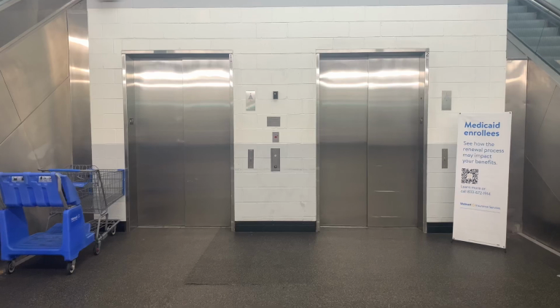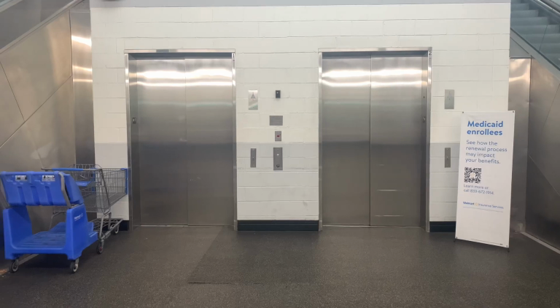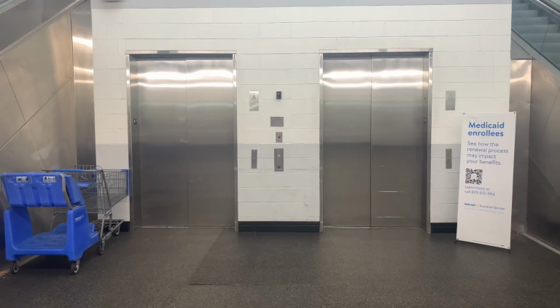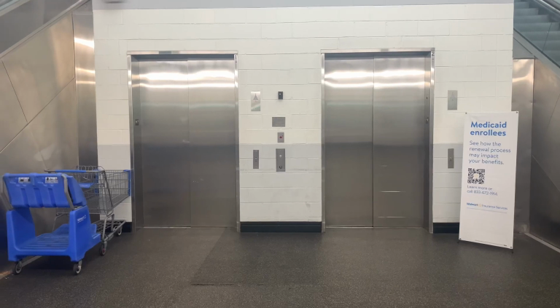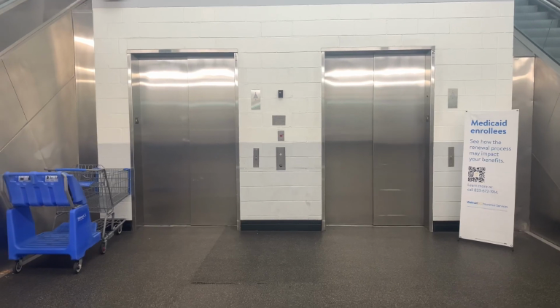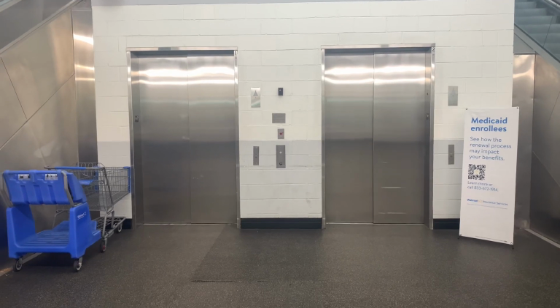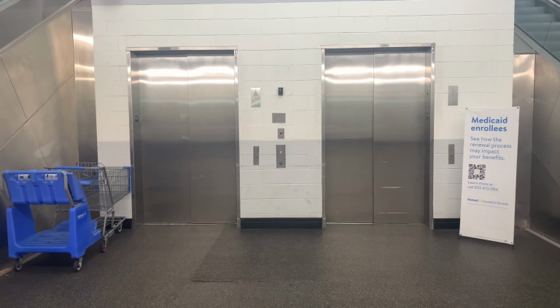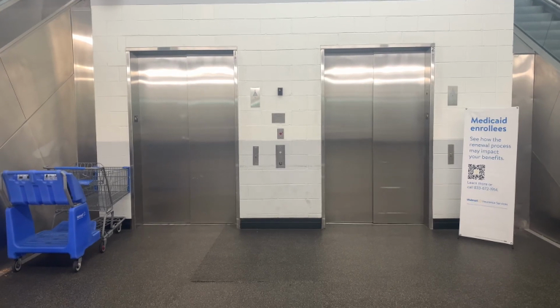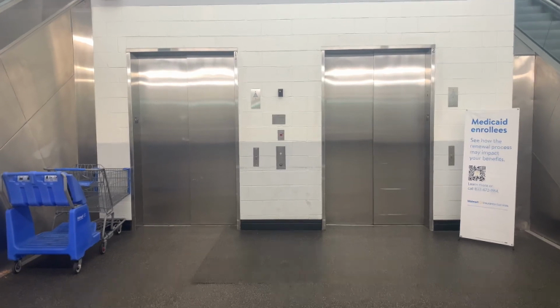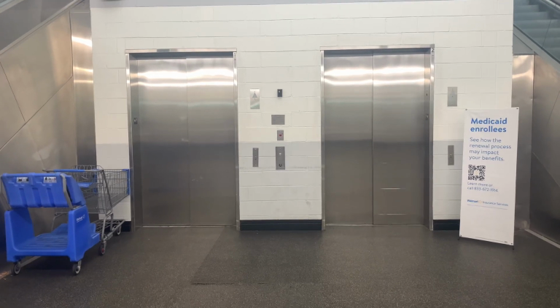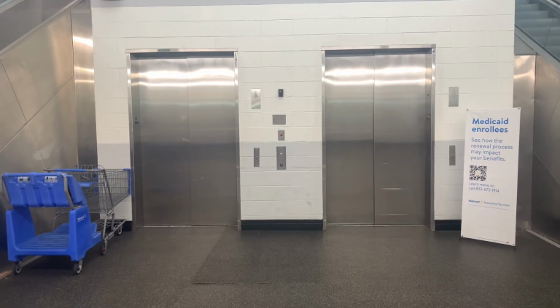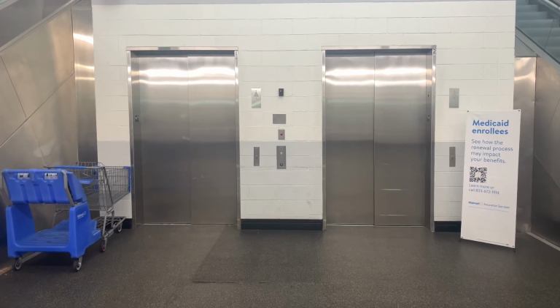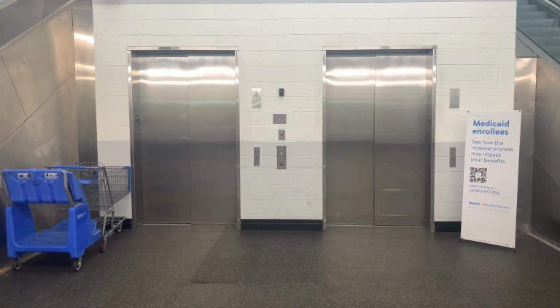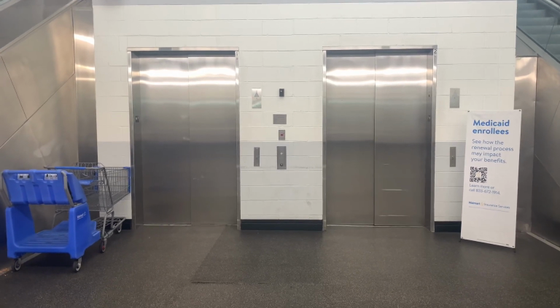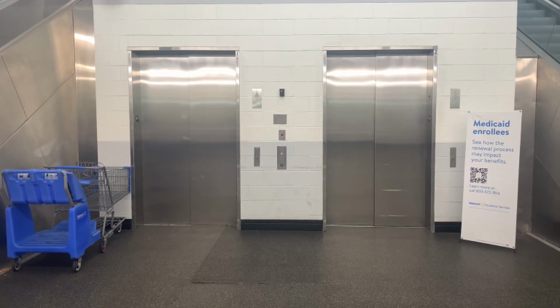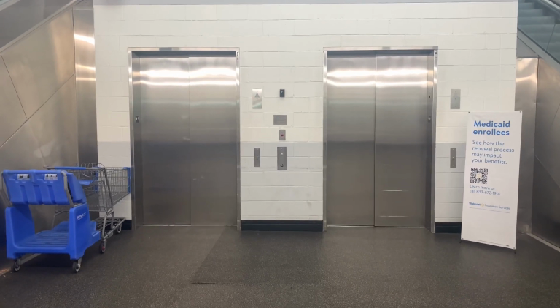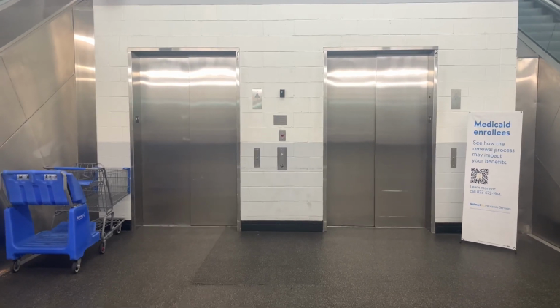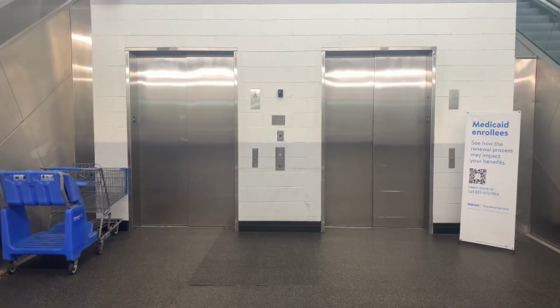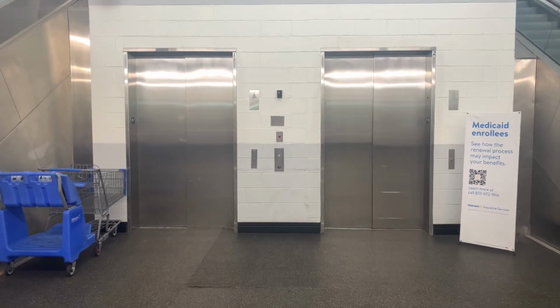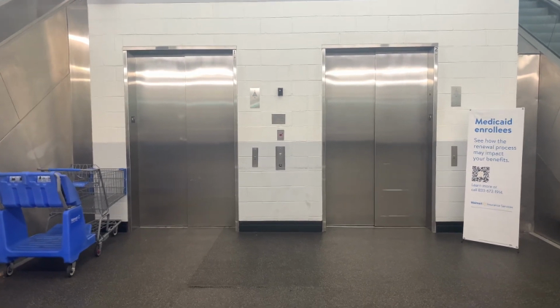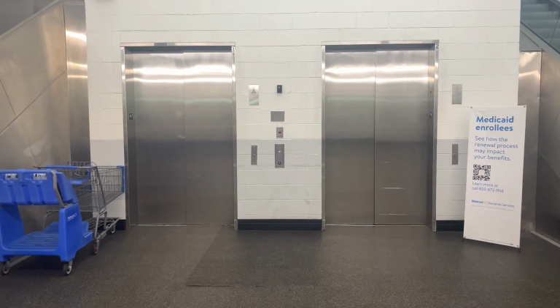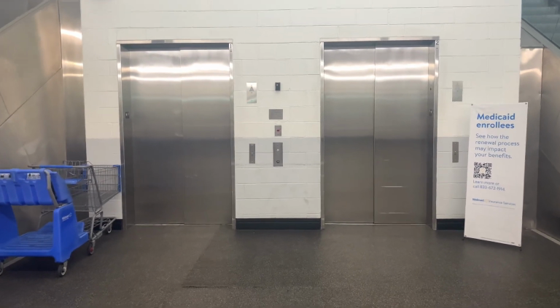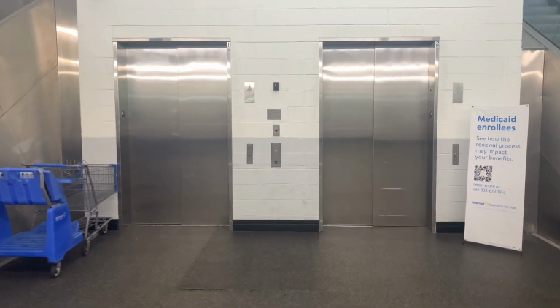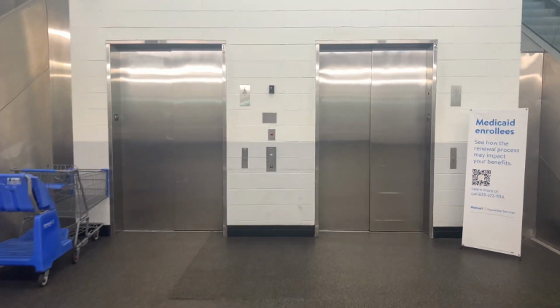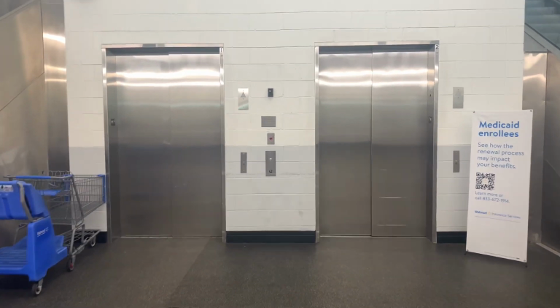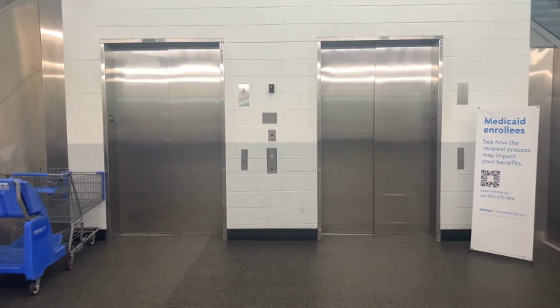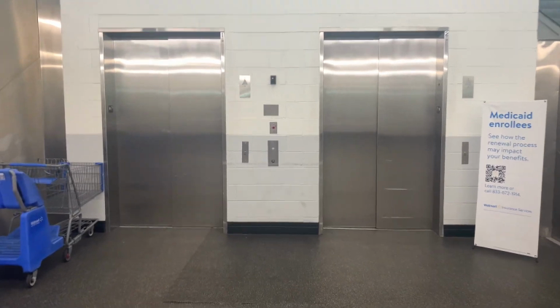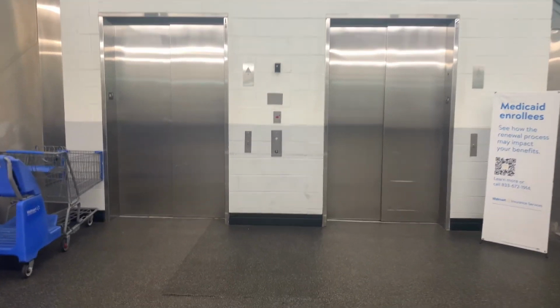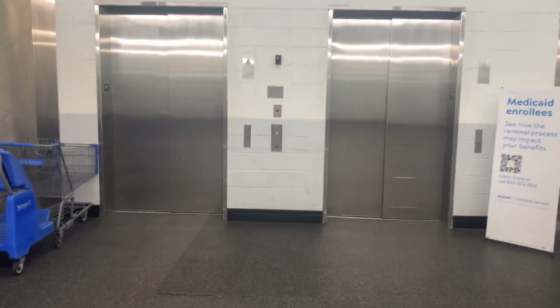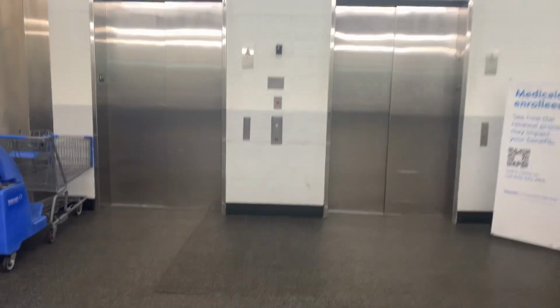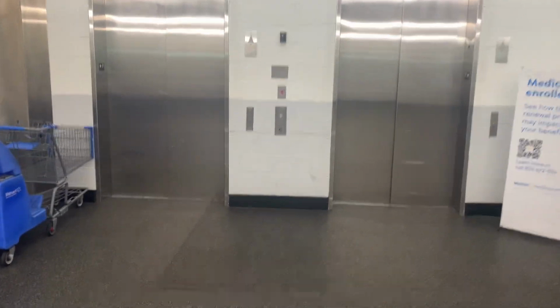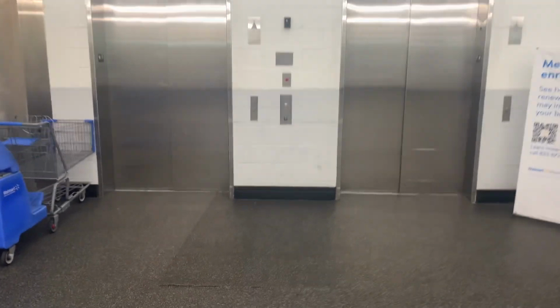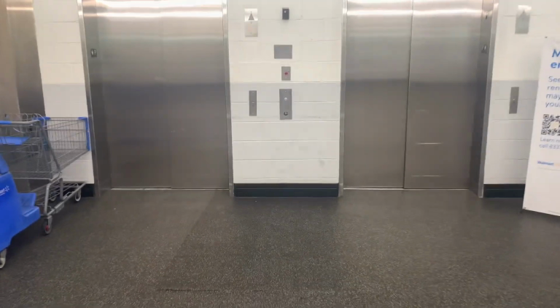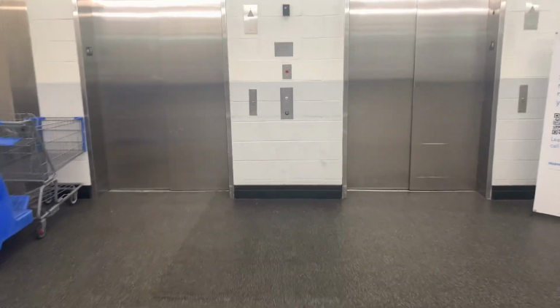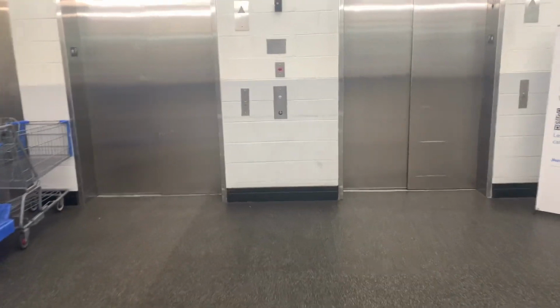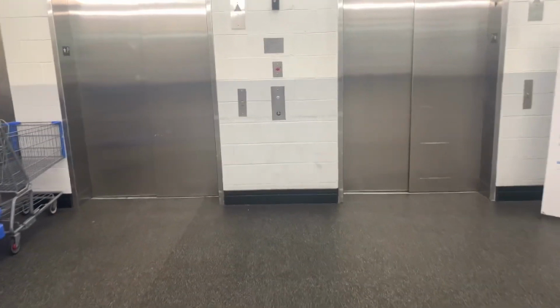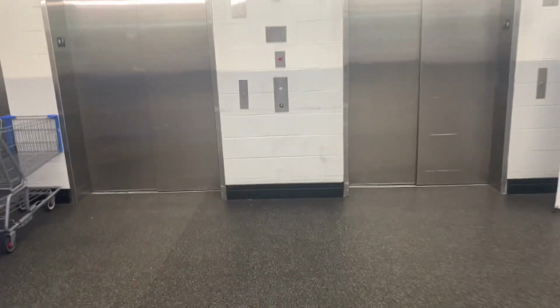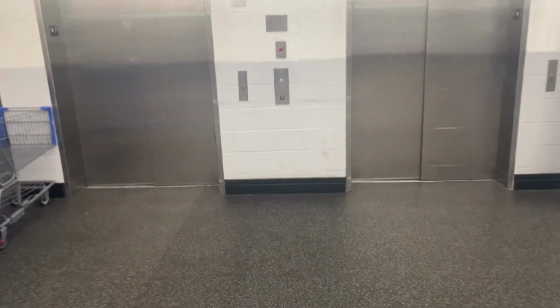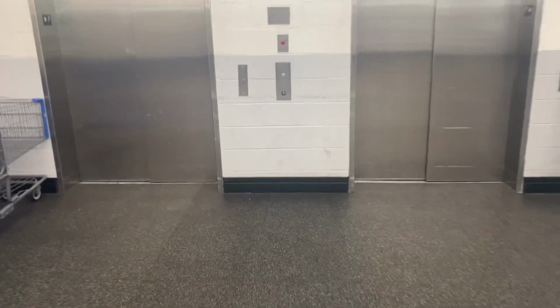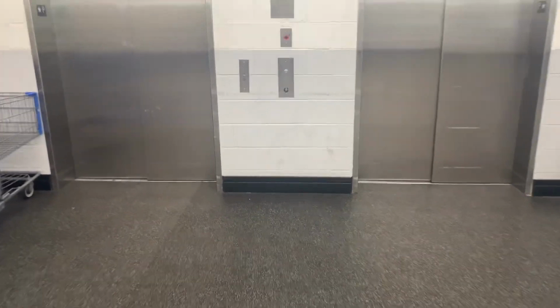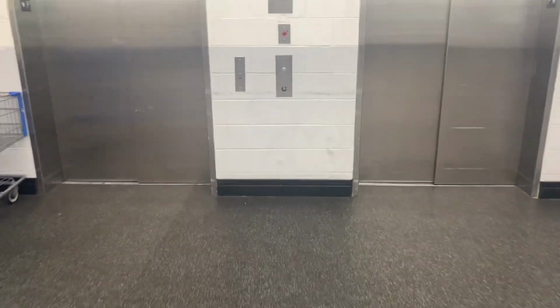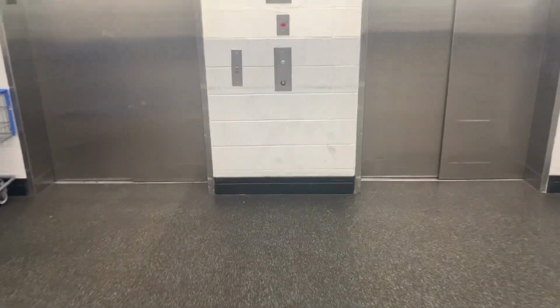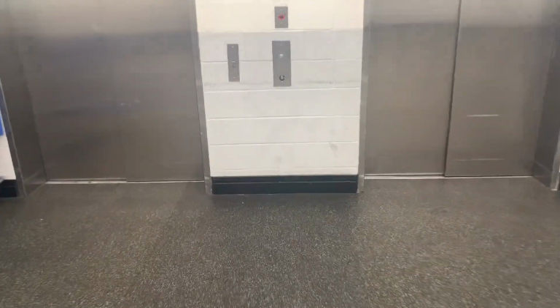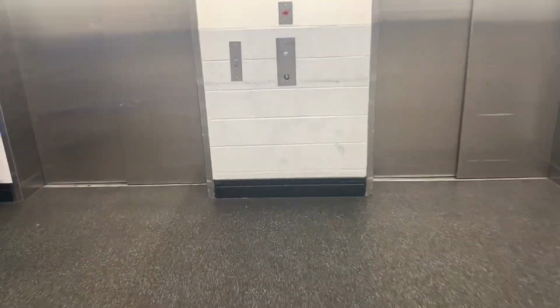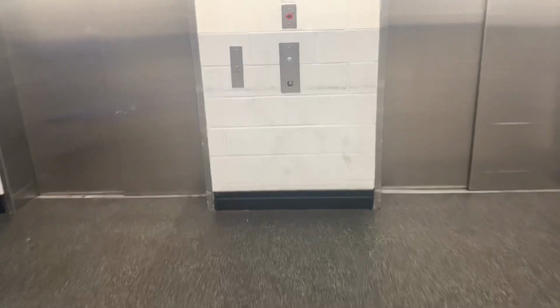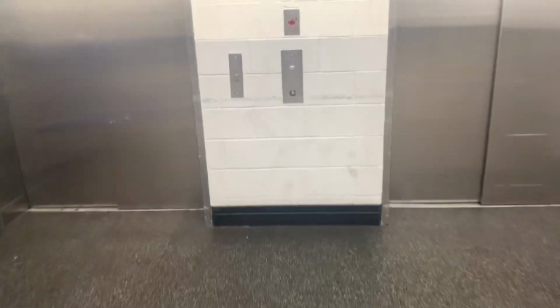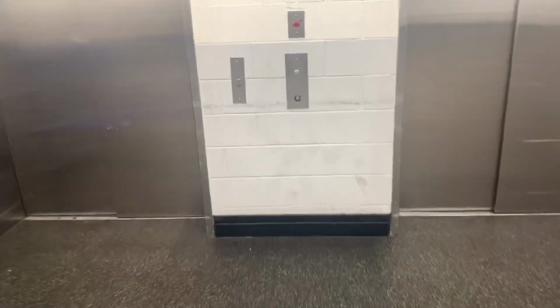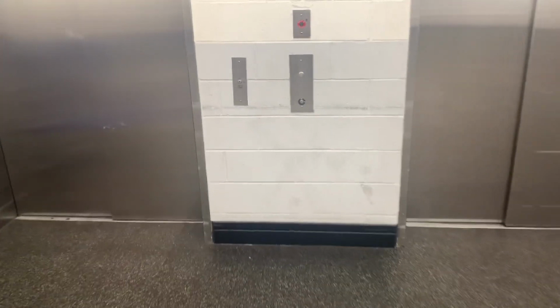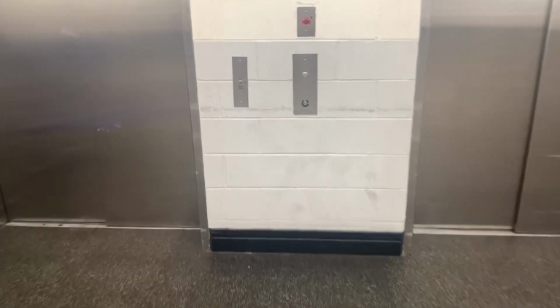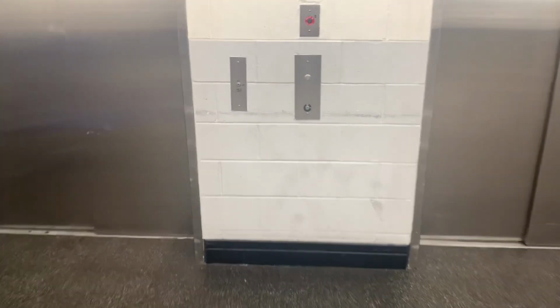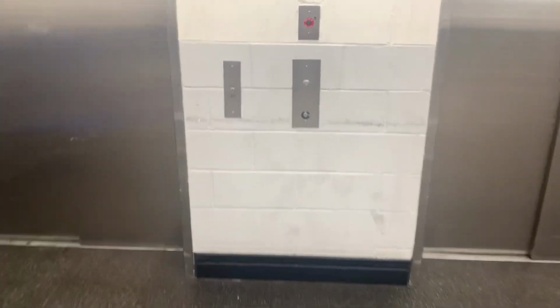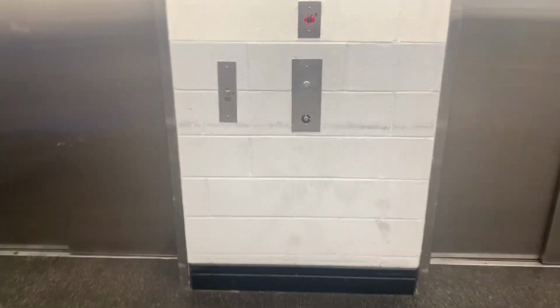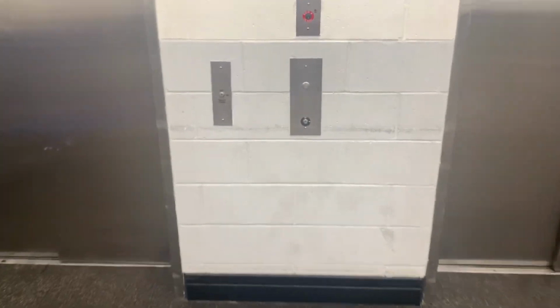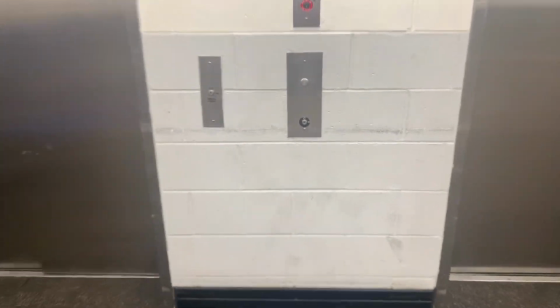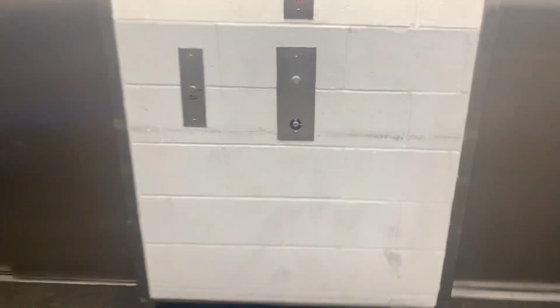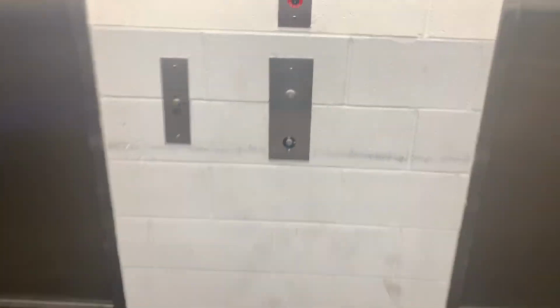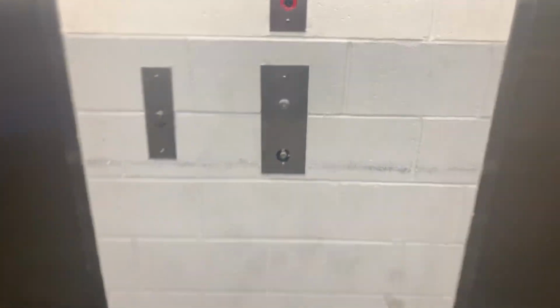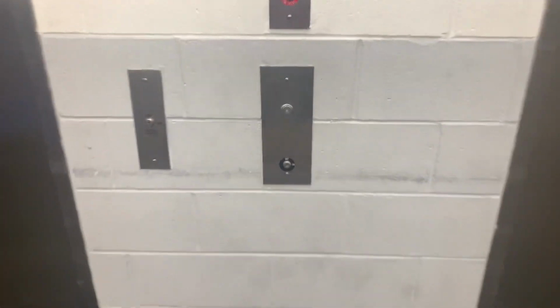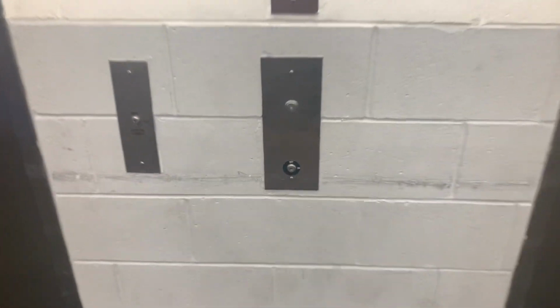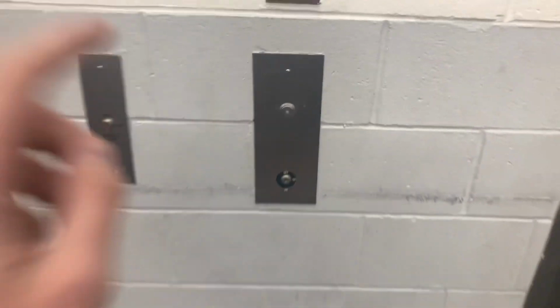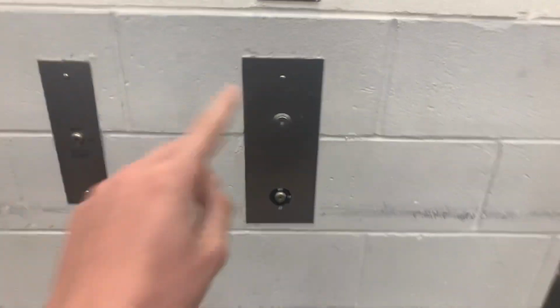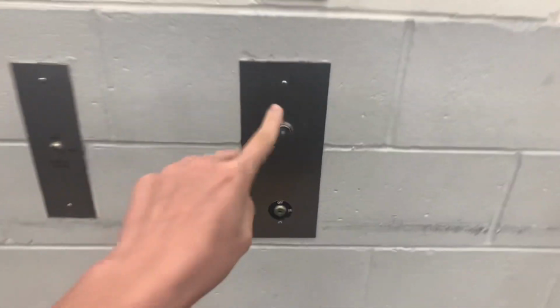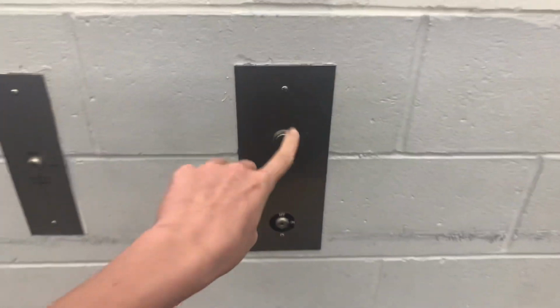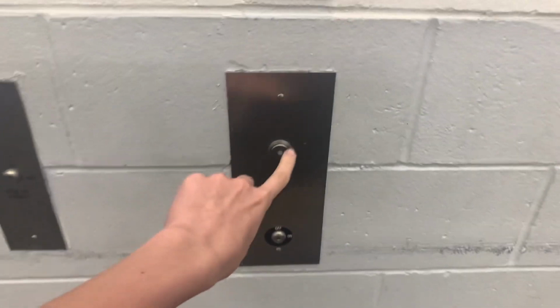I can't believe I'm saying this, but these are the elevators at Walmart in Monona, Wisconsin. A.K. Ghetto Vine.